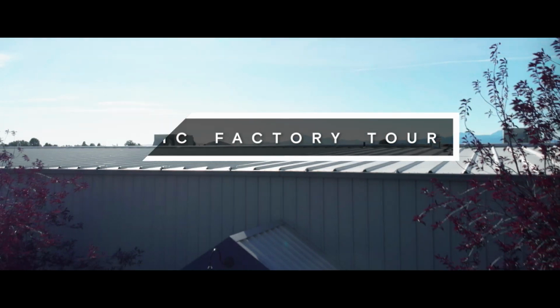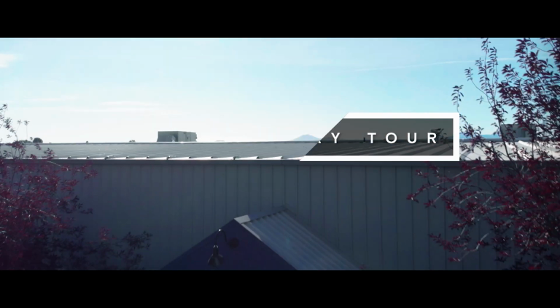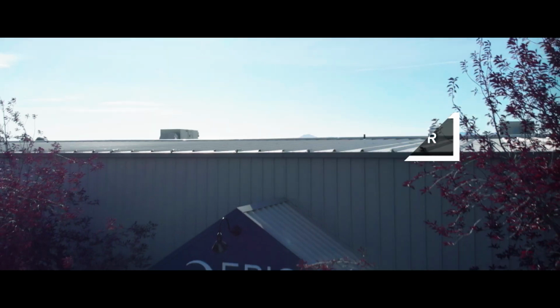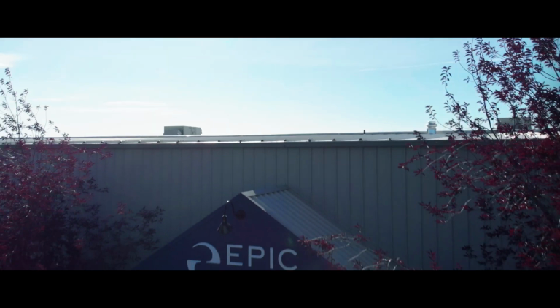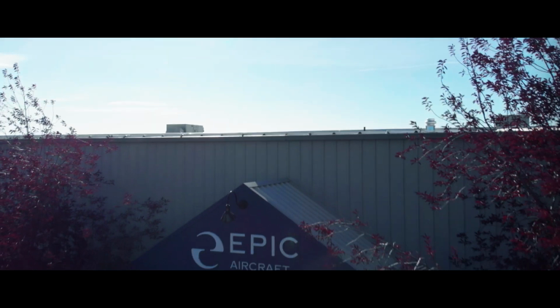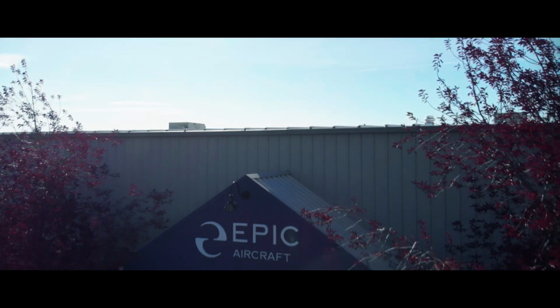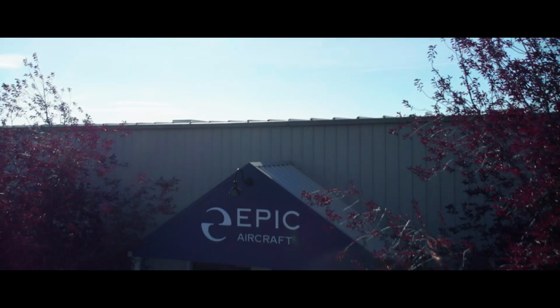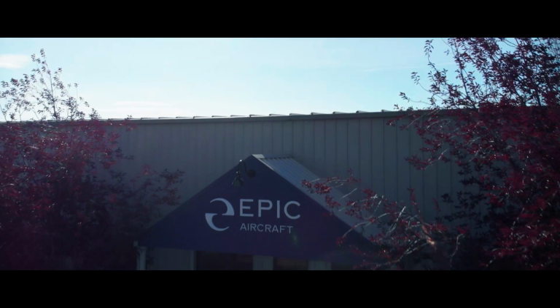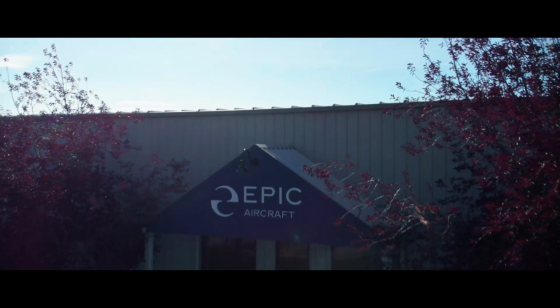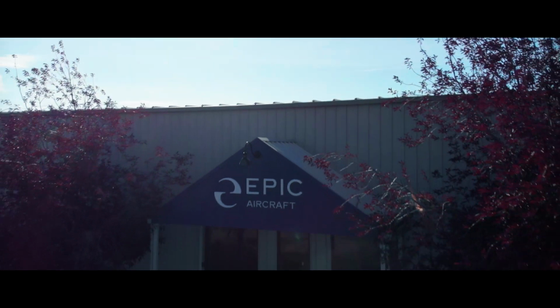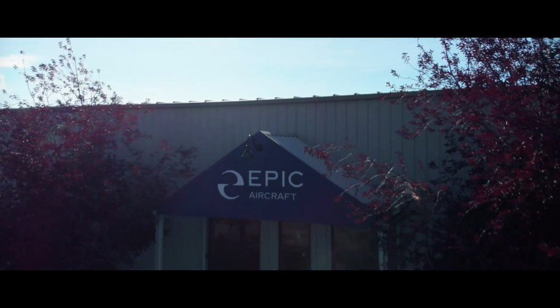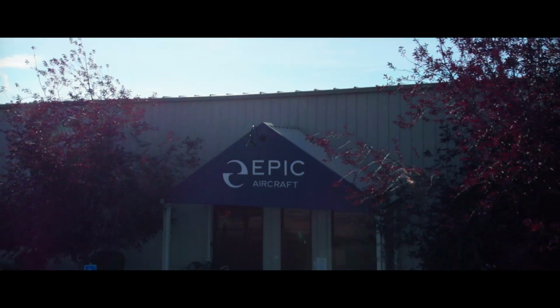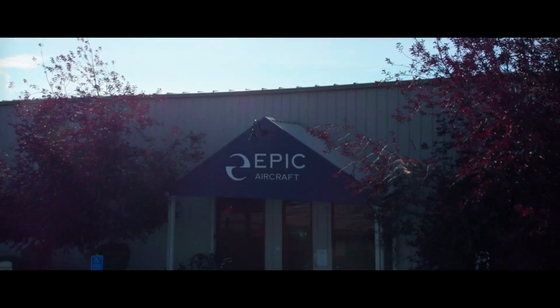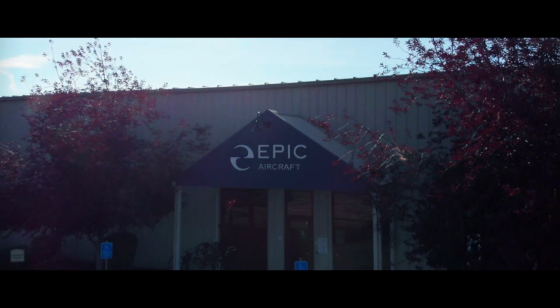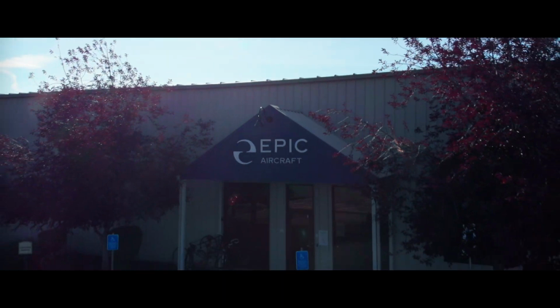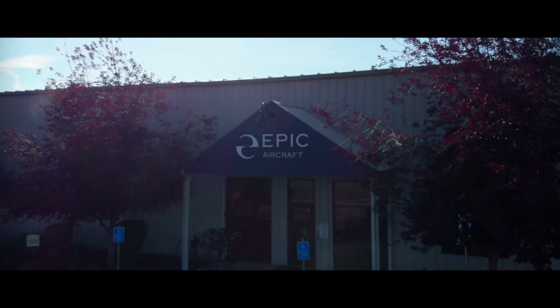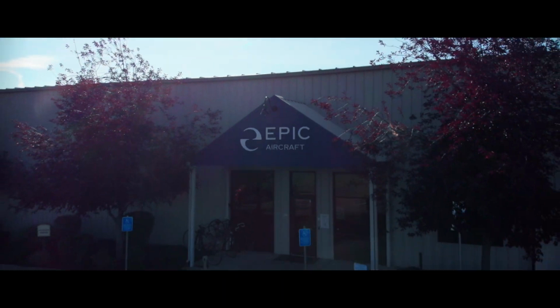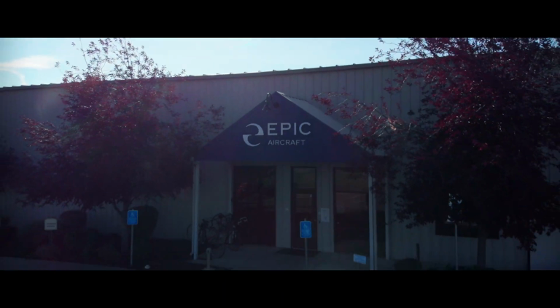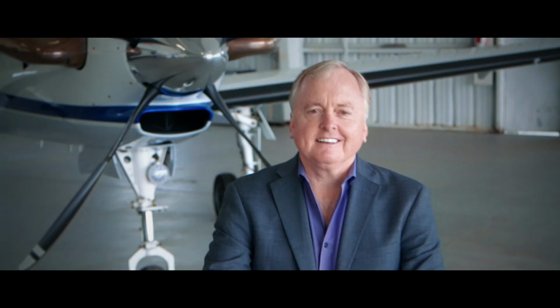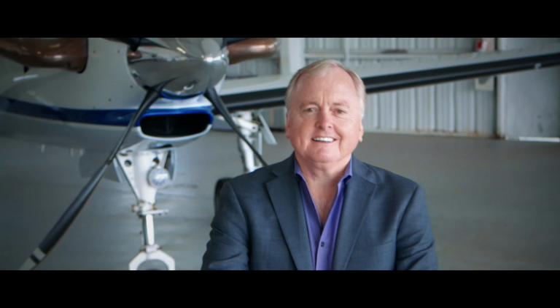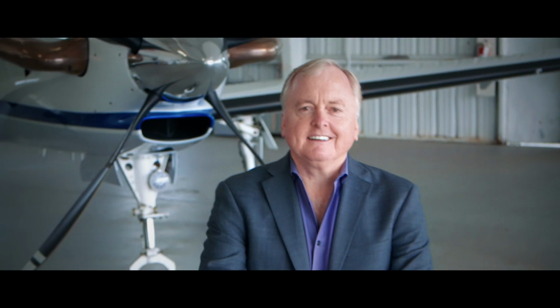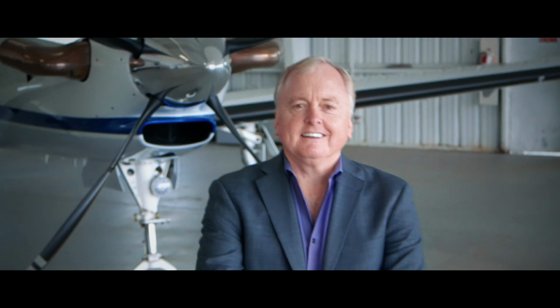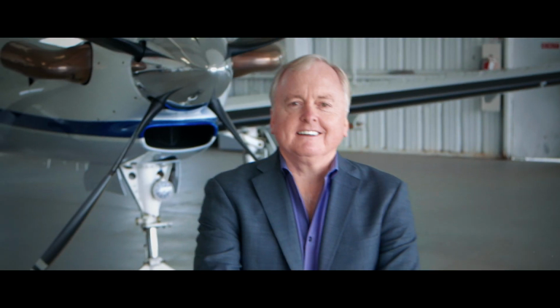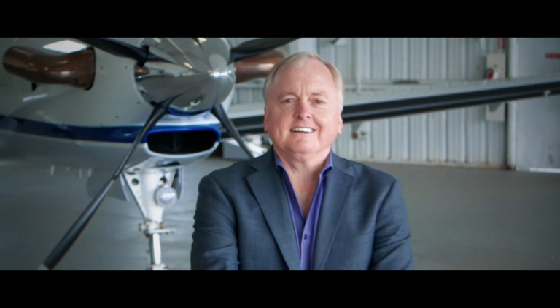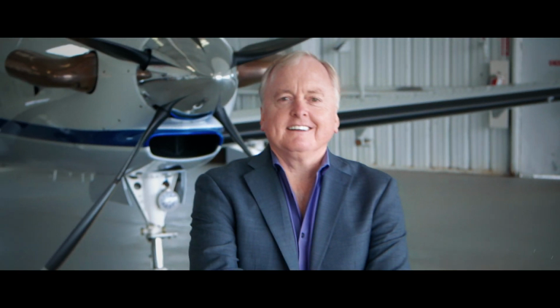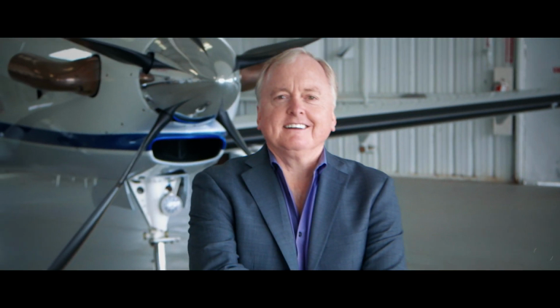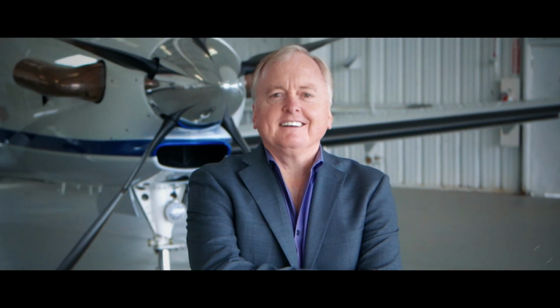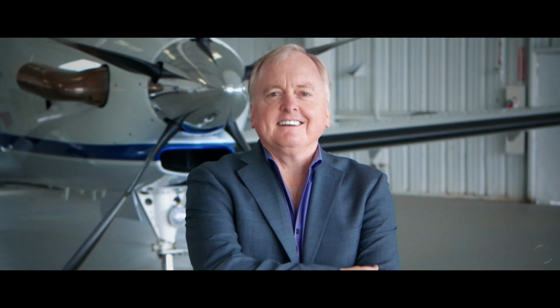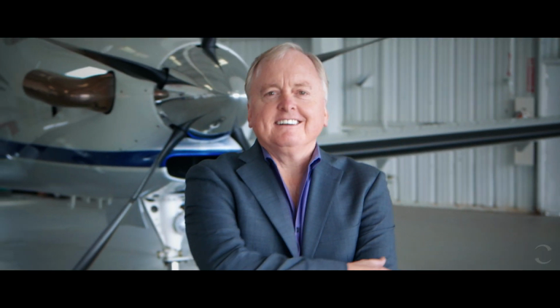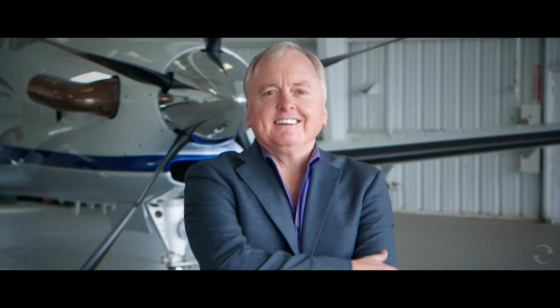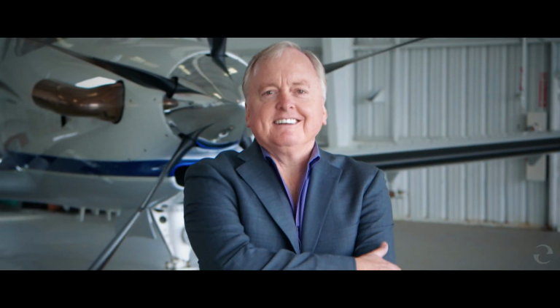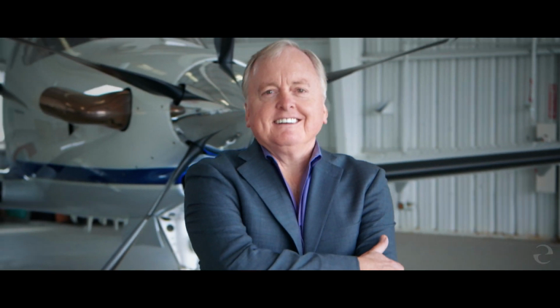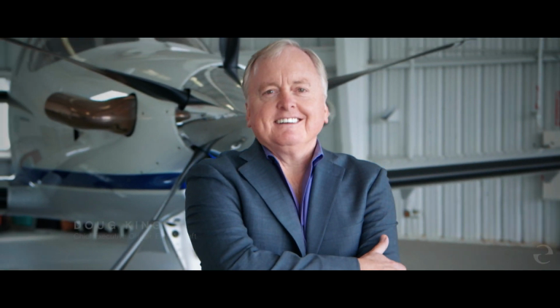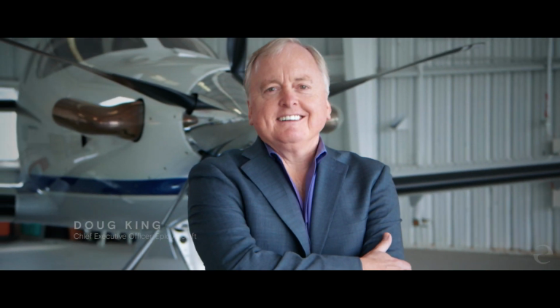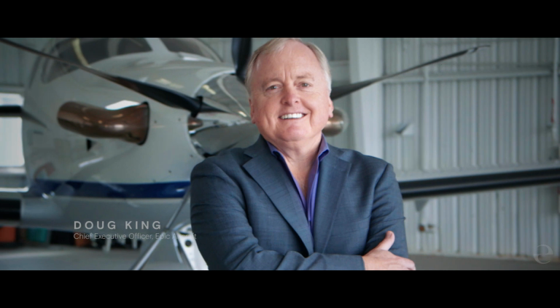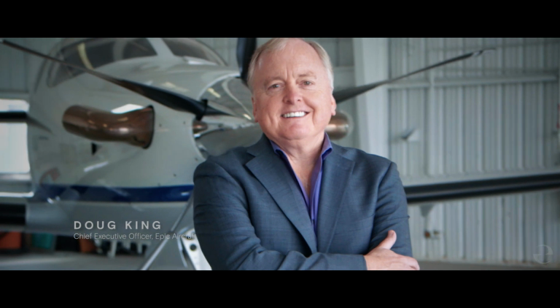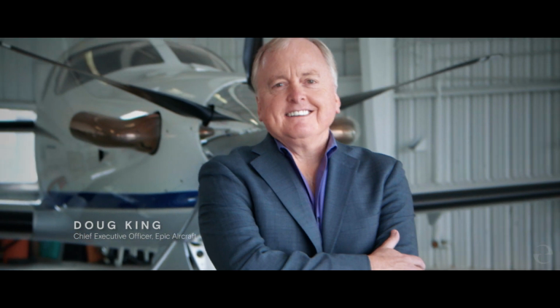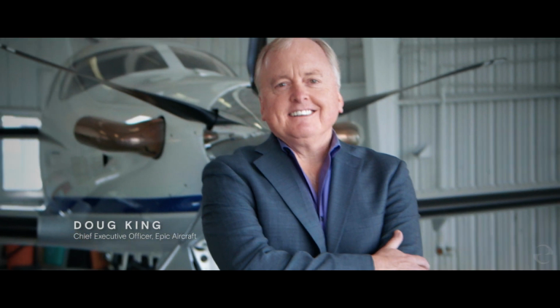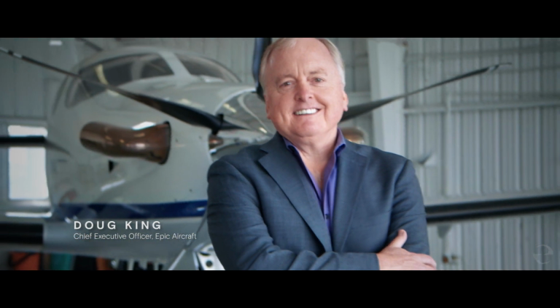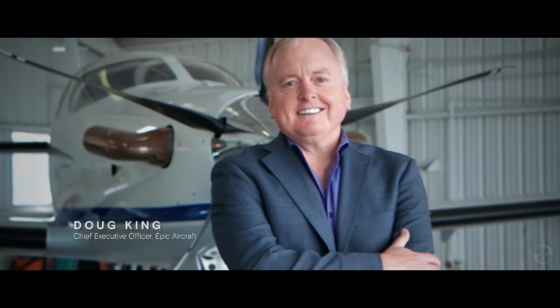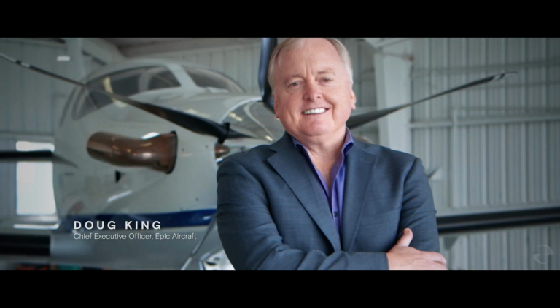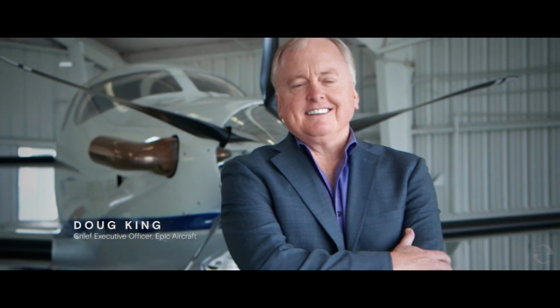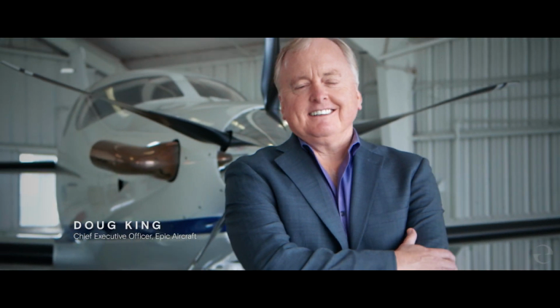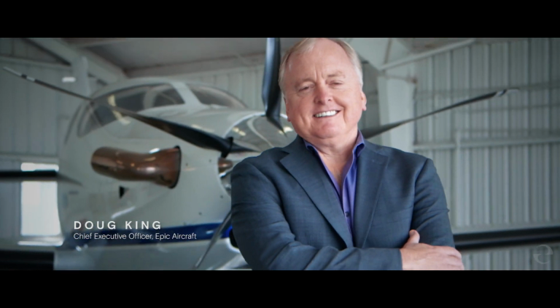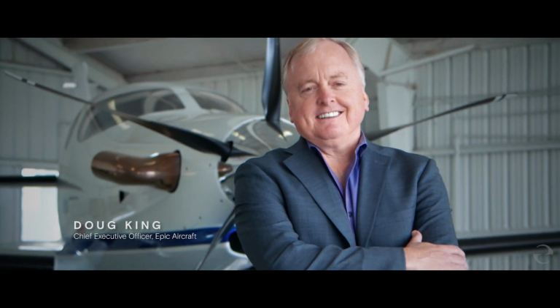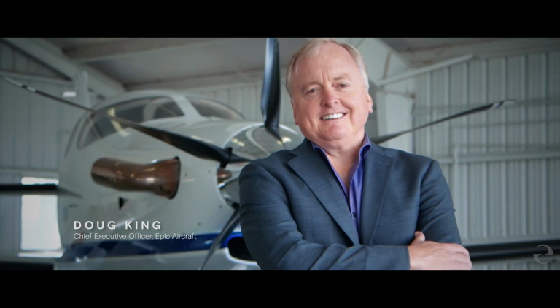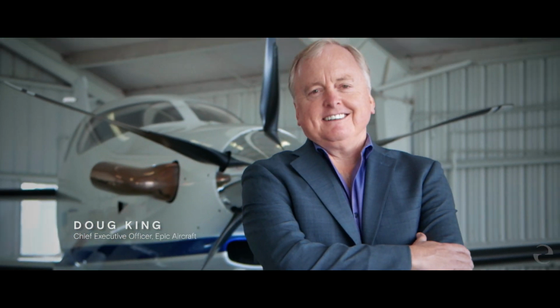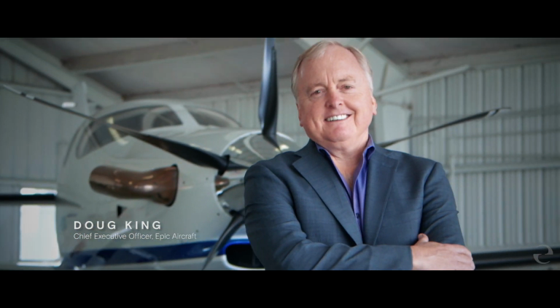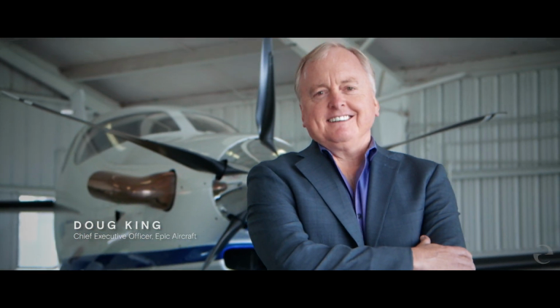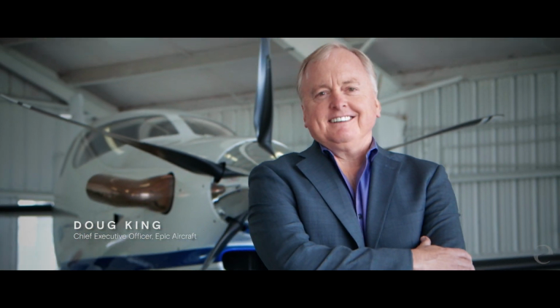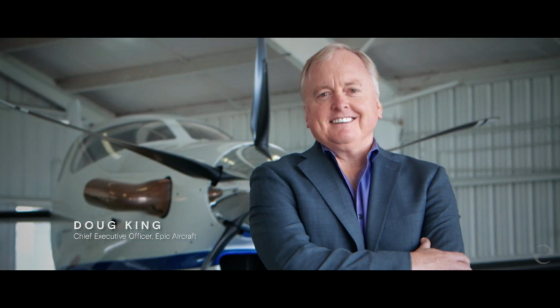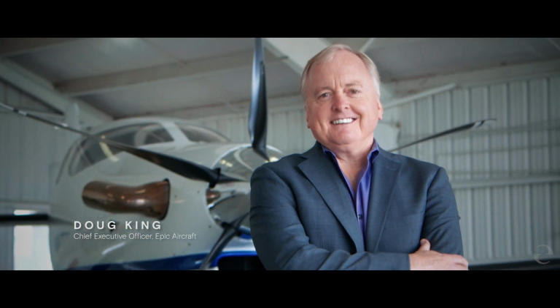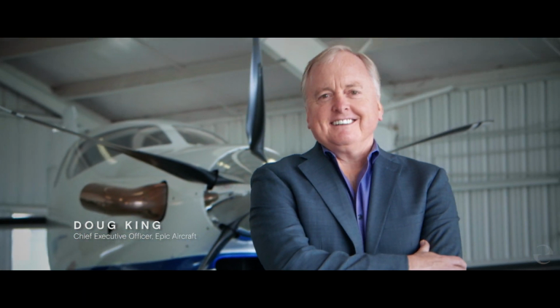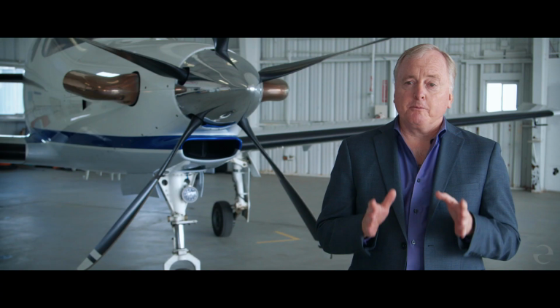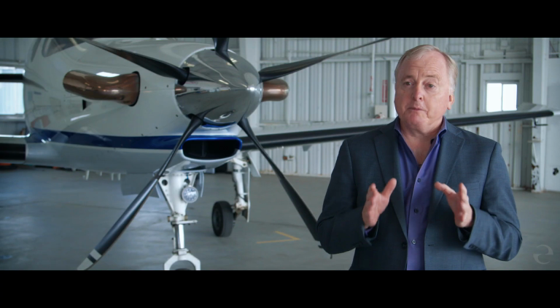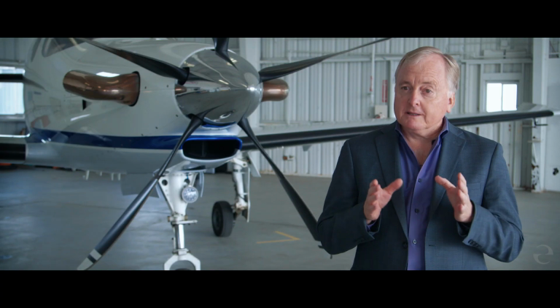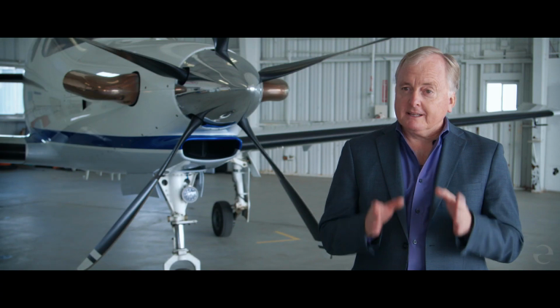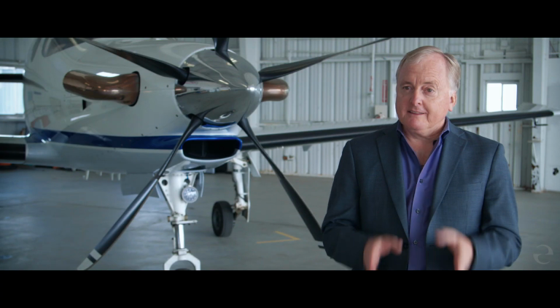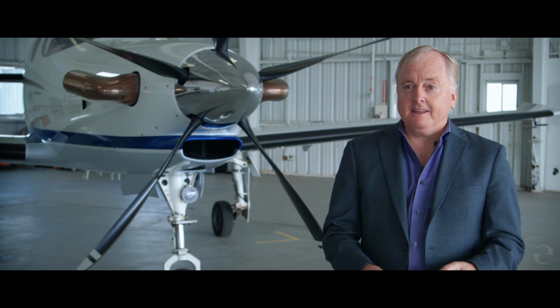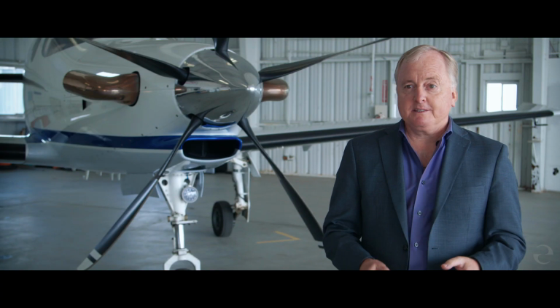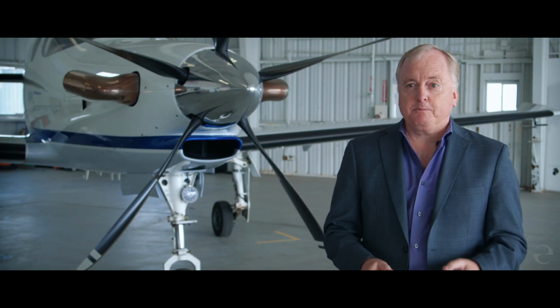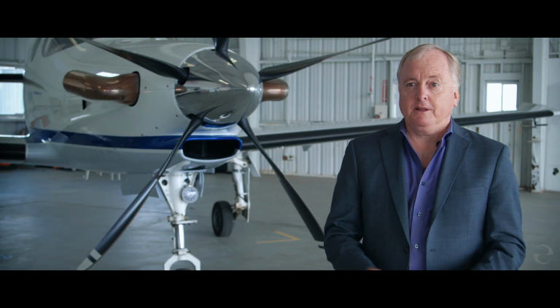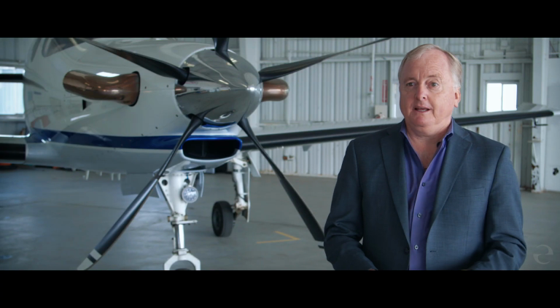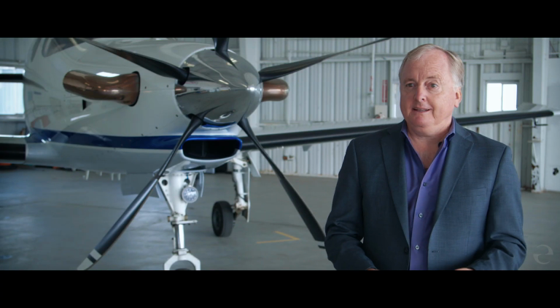Our 100,000 square foot factory in Bend, Oregon. It's a fantastic facility purpose-built for building this plane.